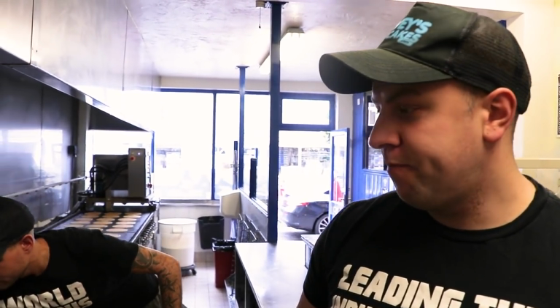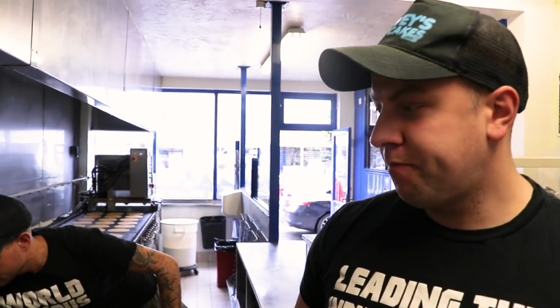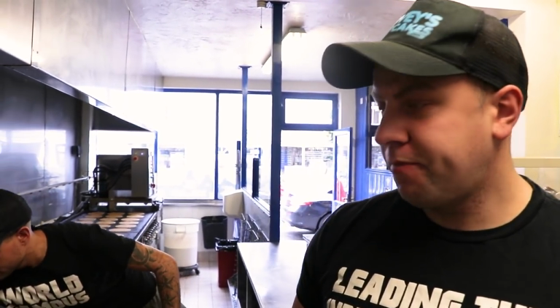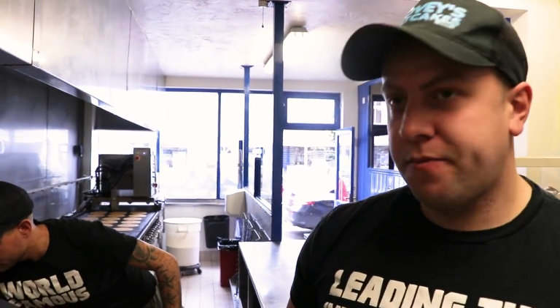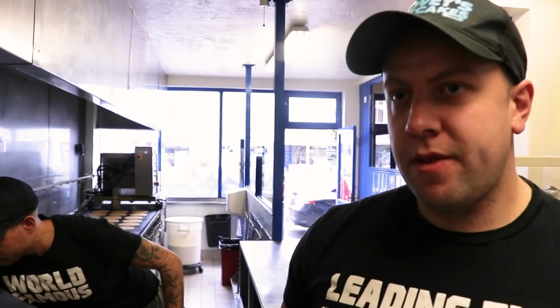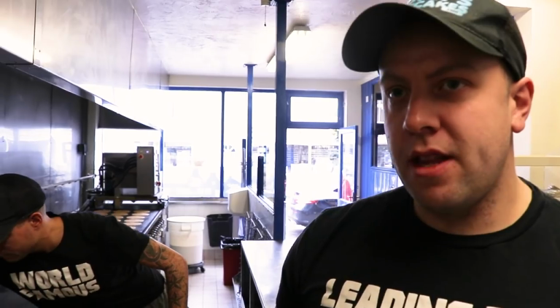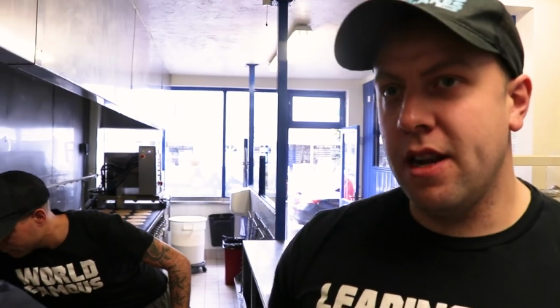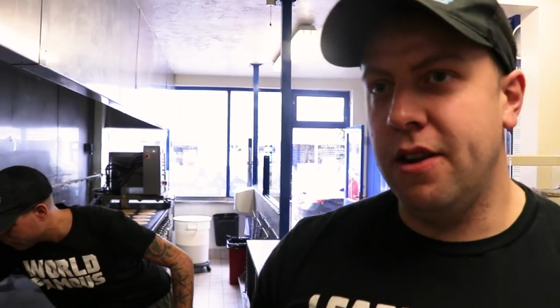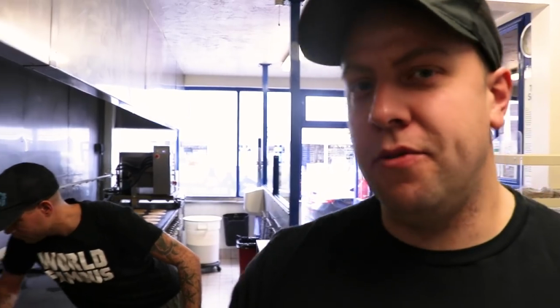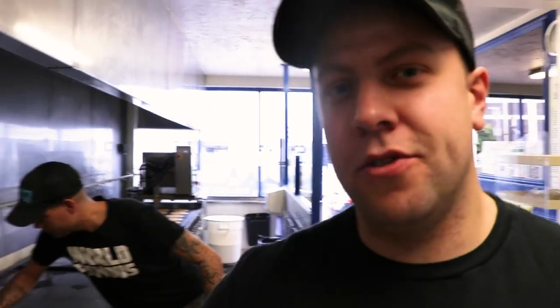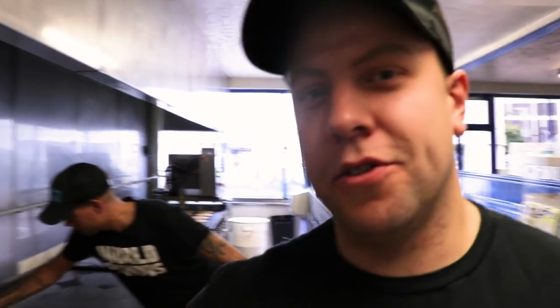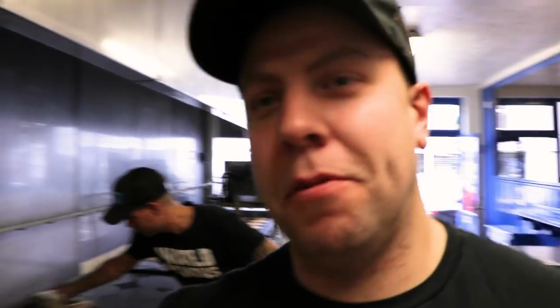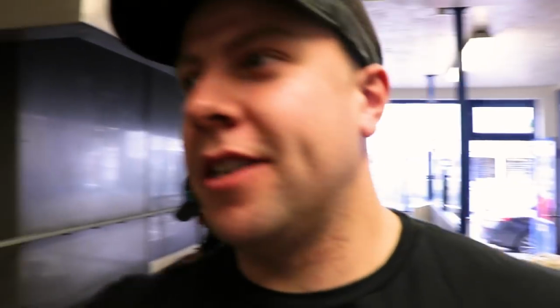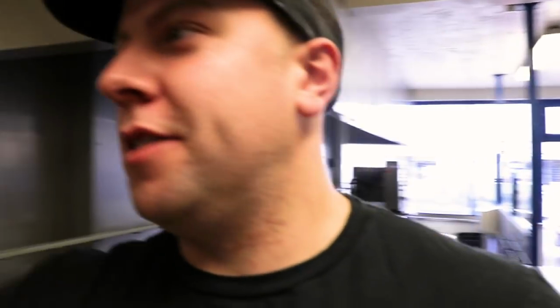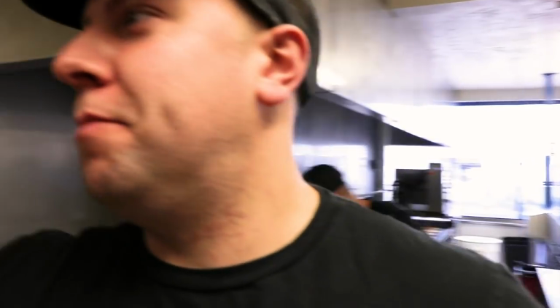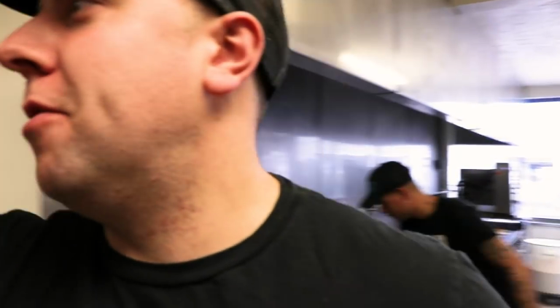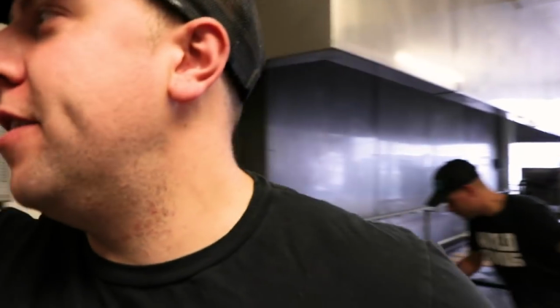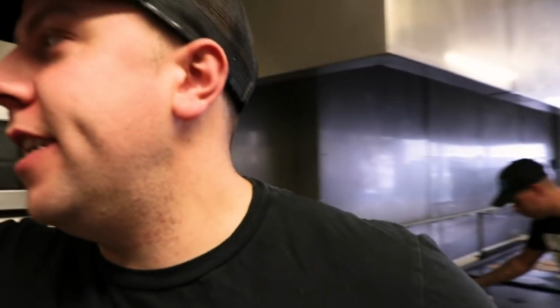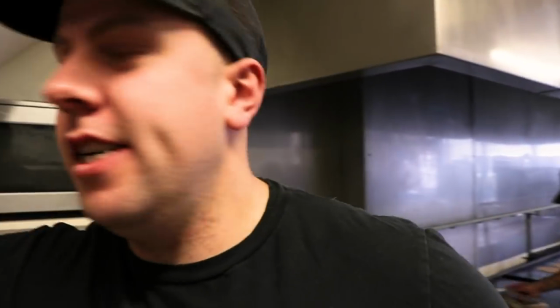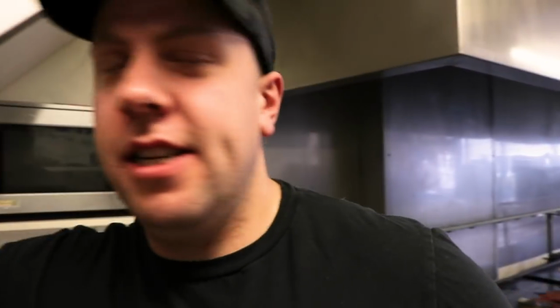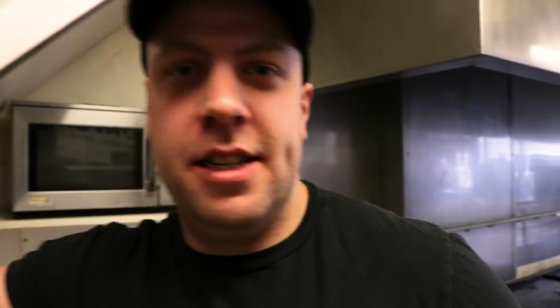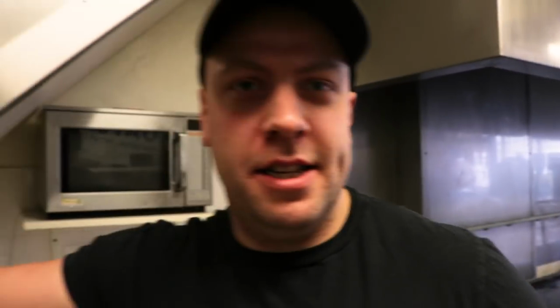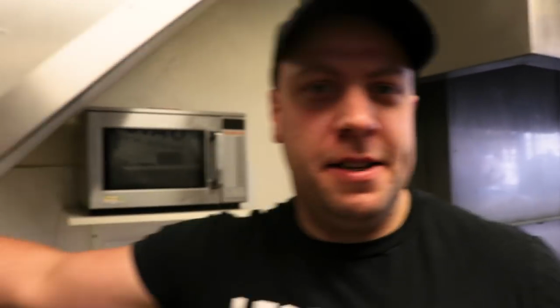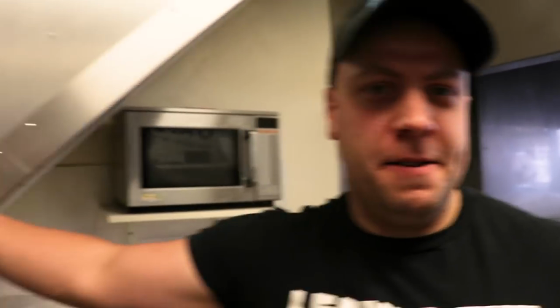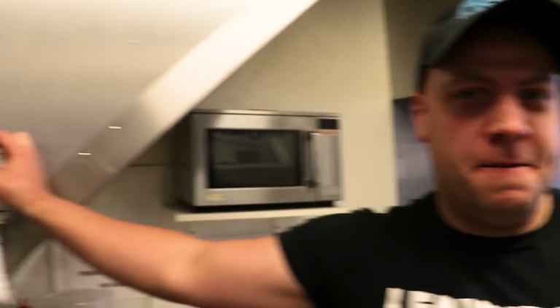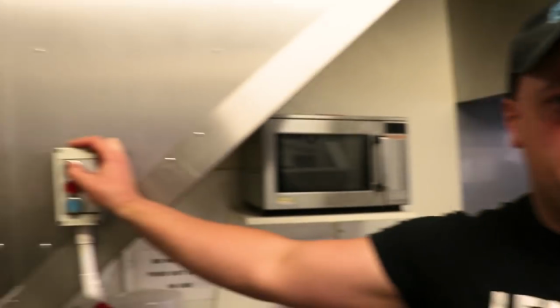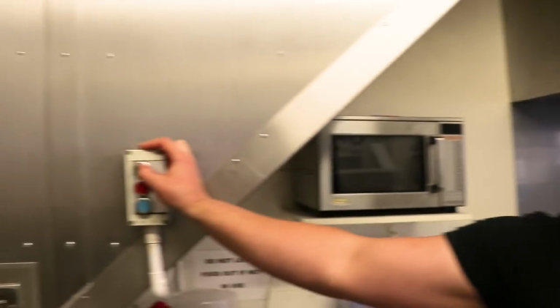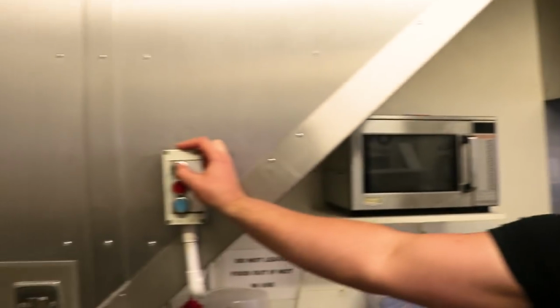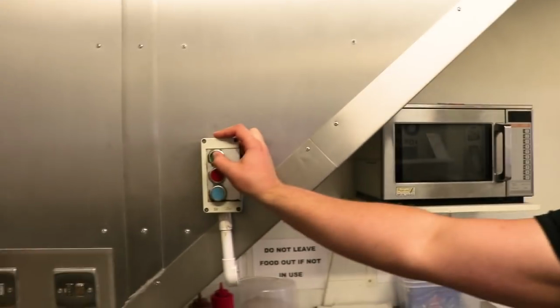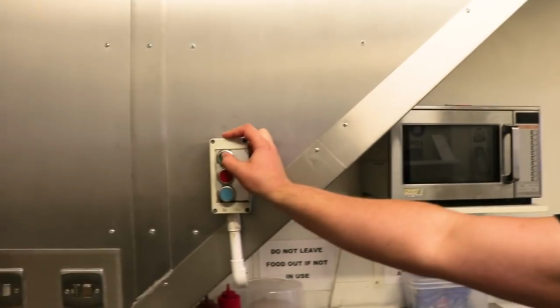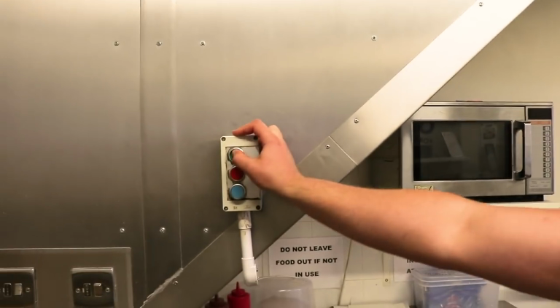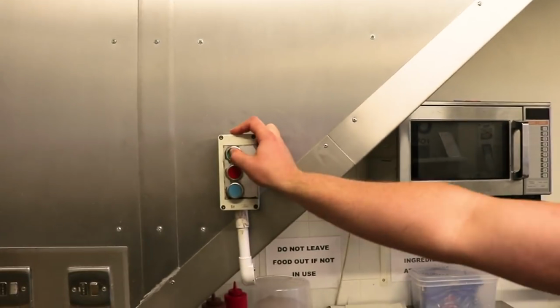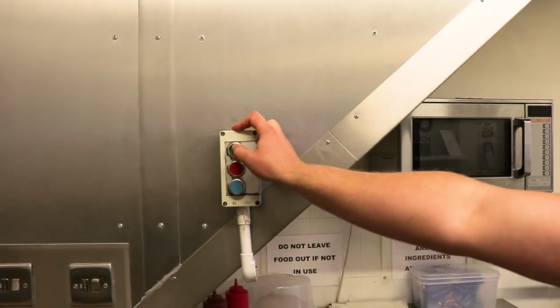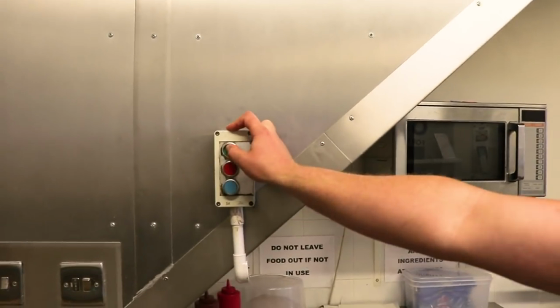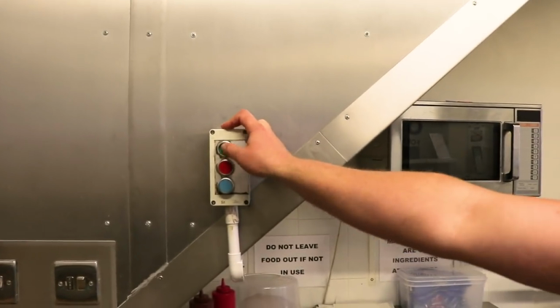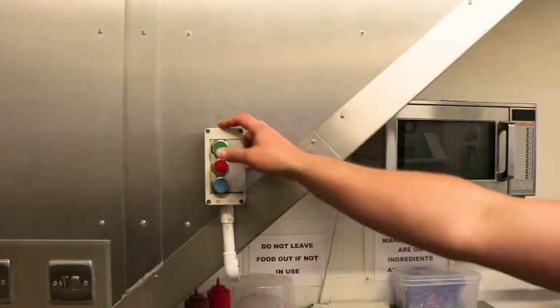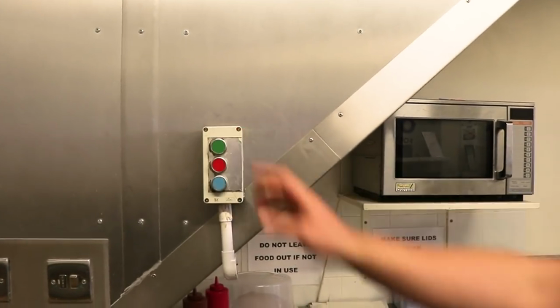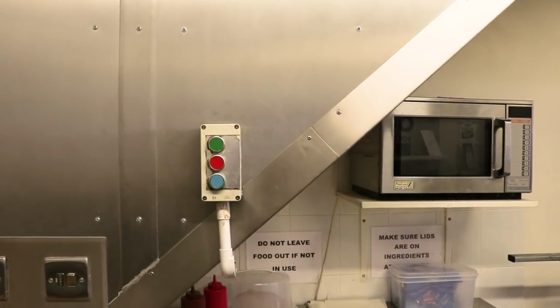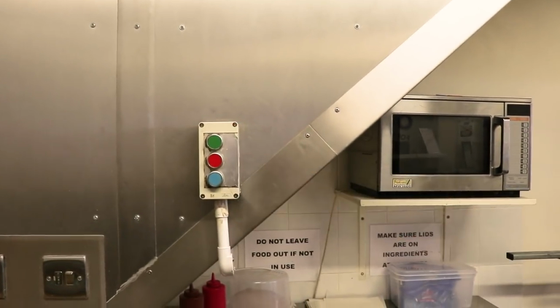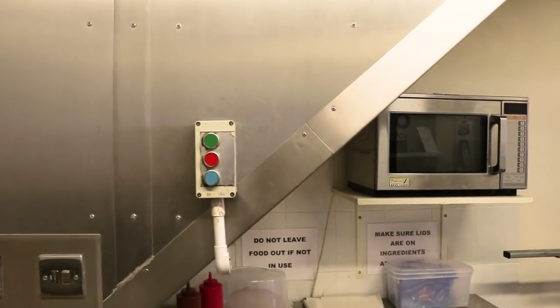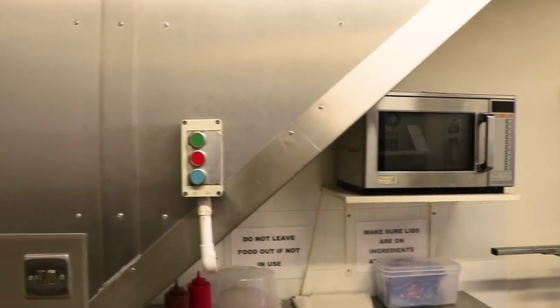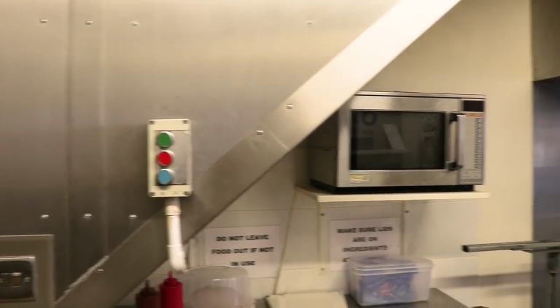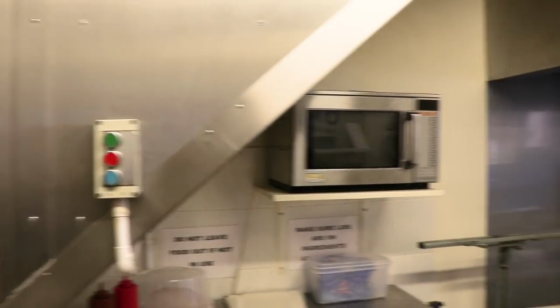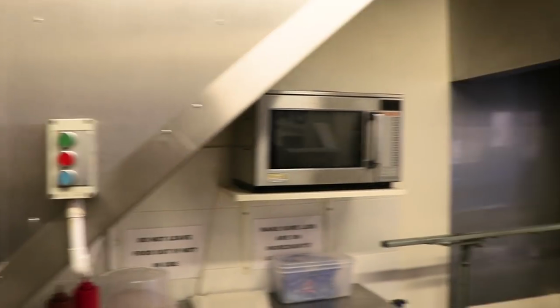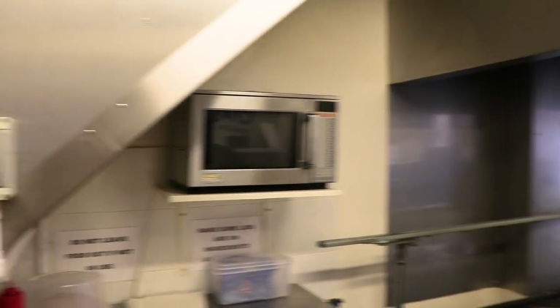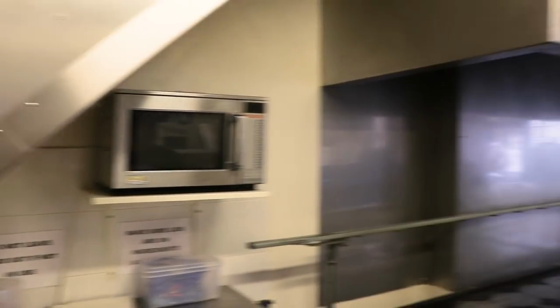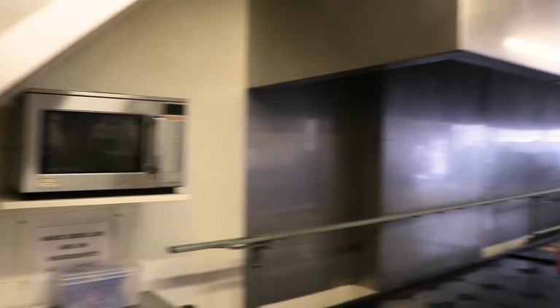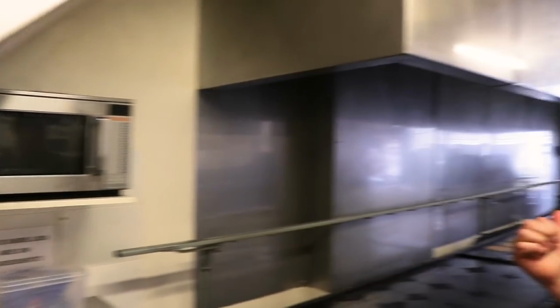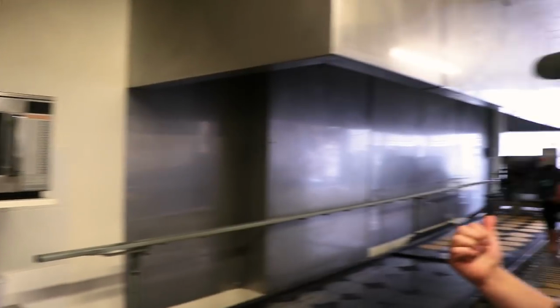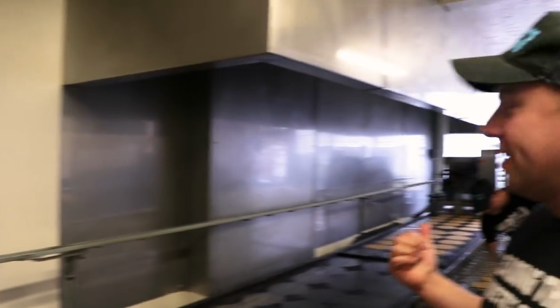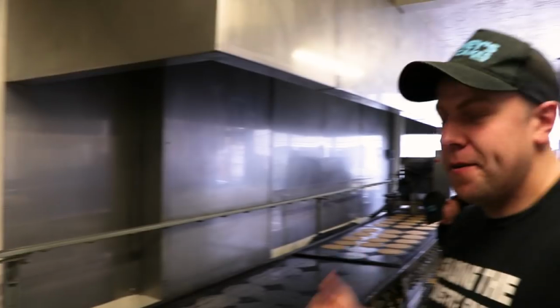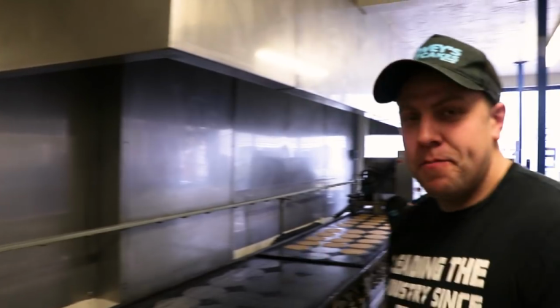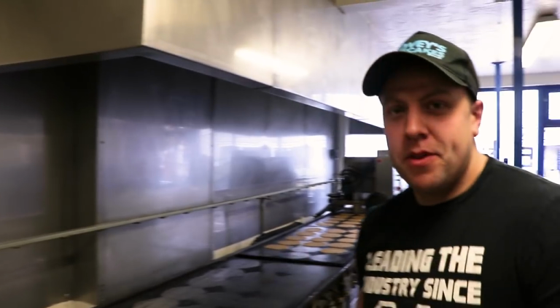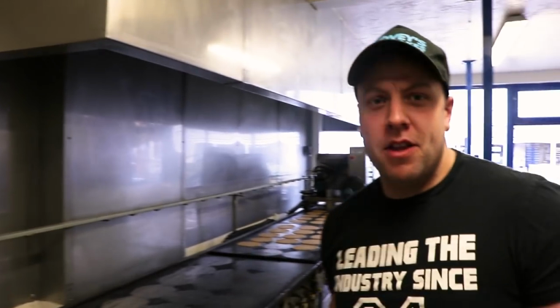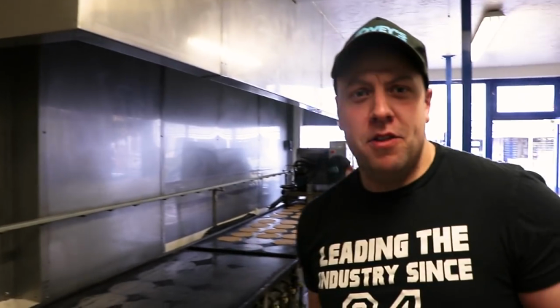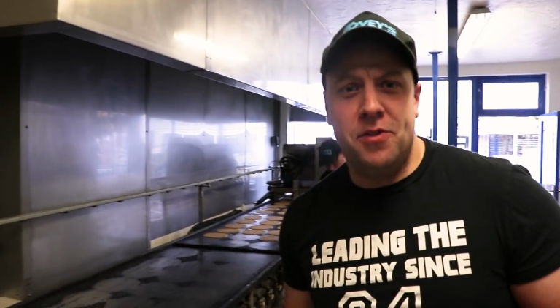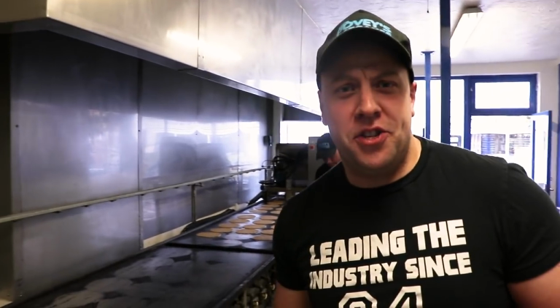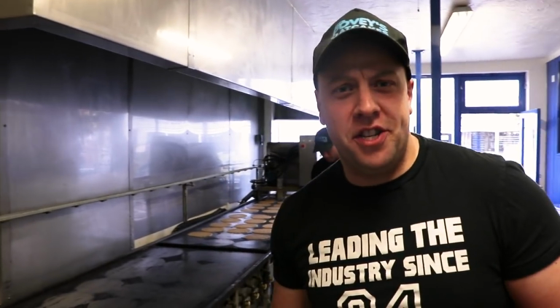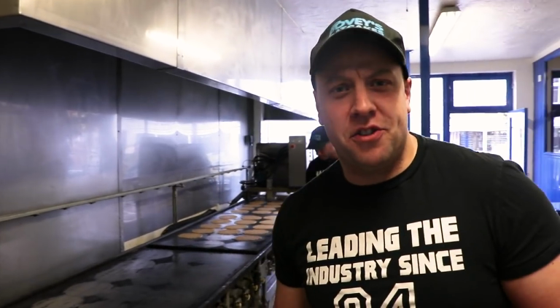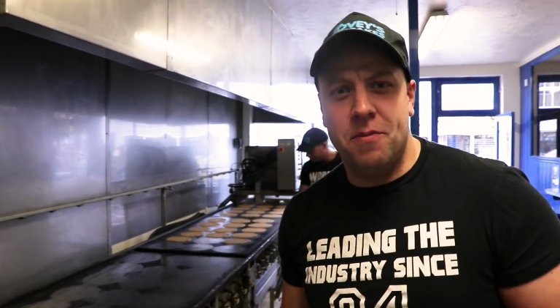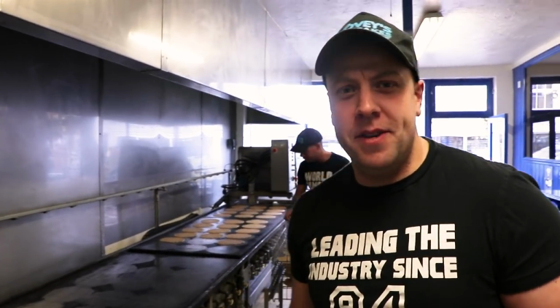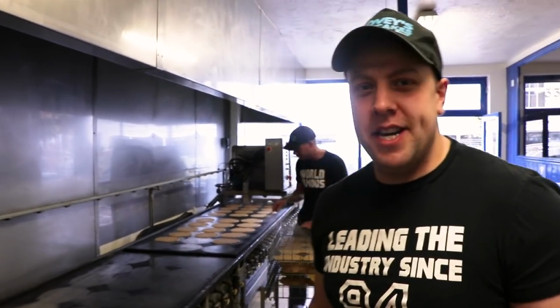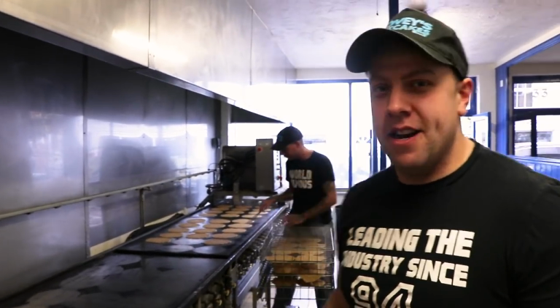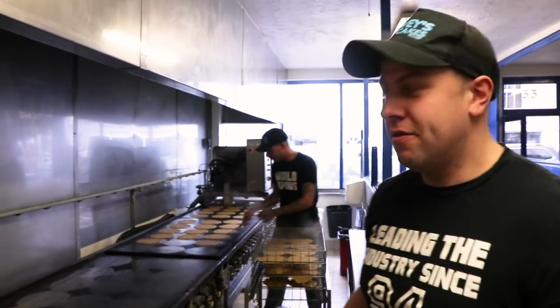And if you just press this button here — as if by magic, the machine's coming down.